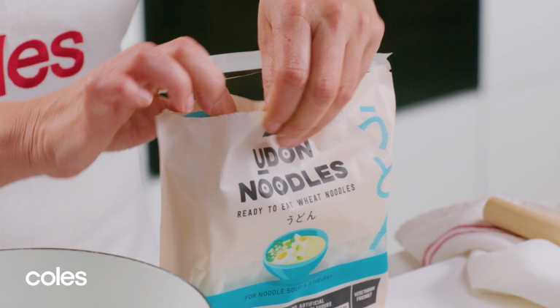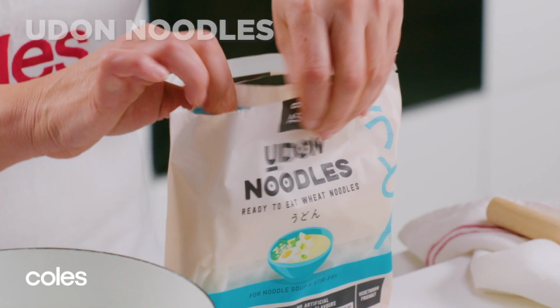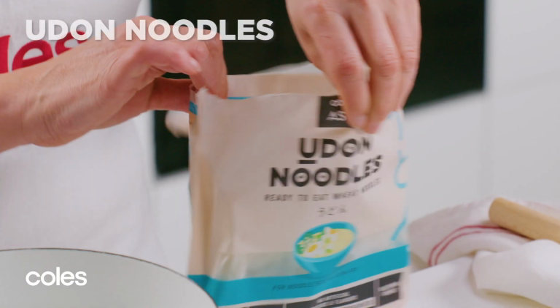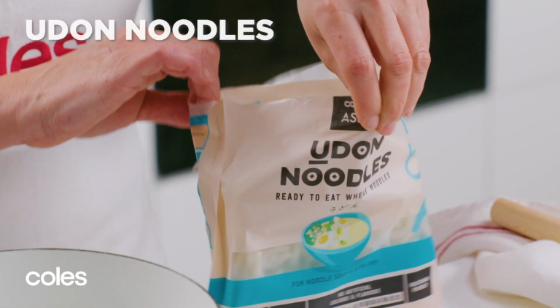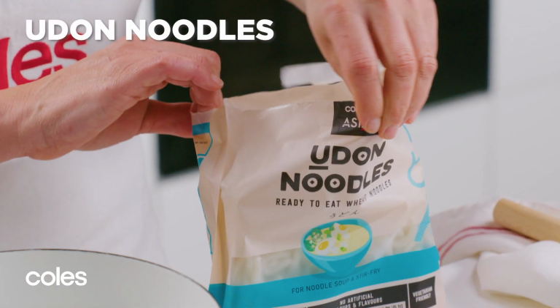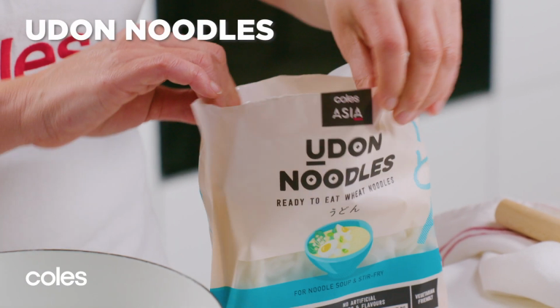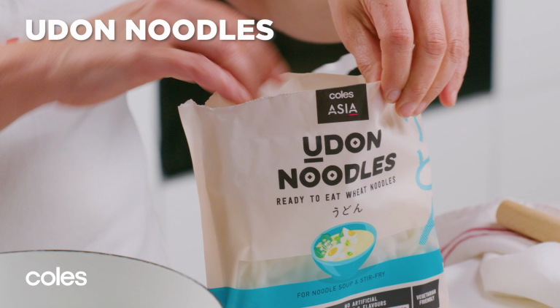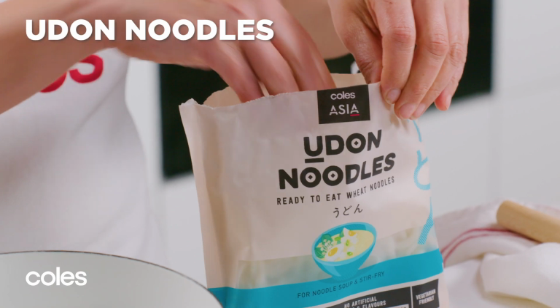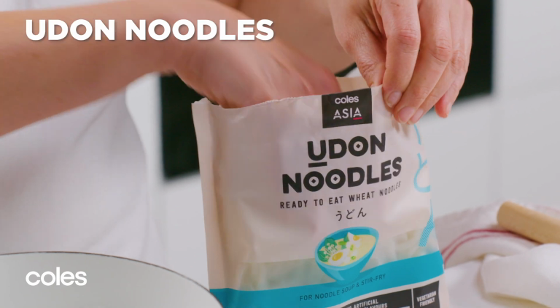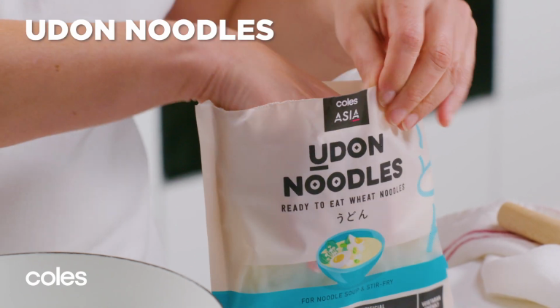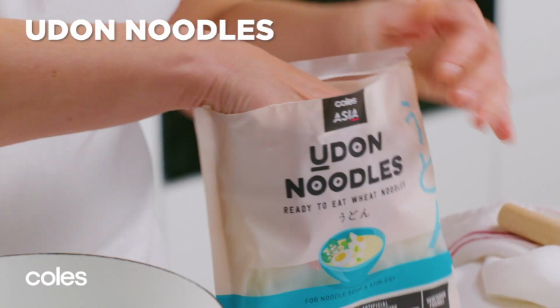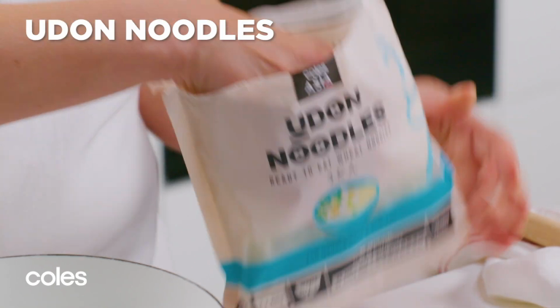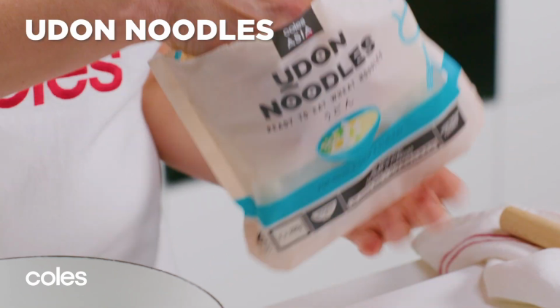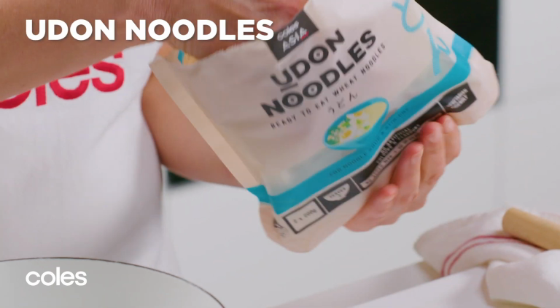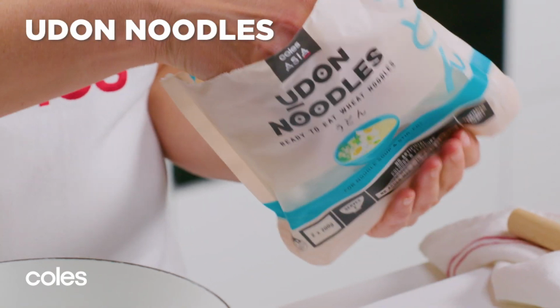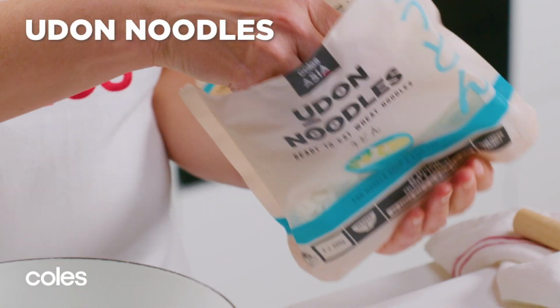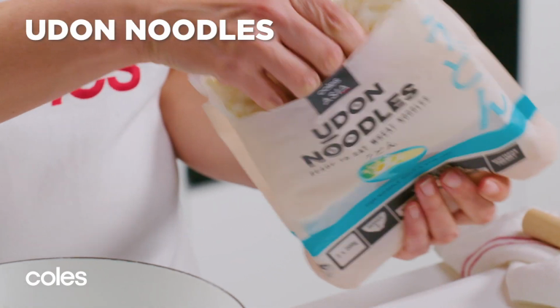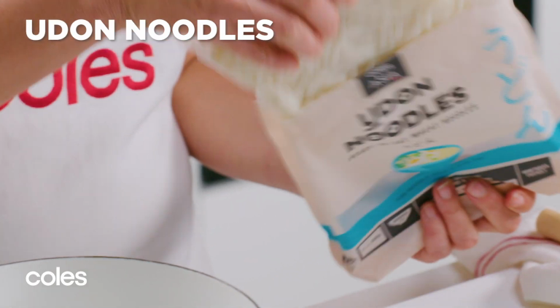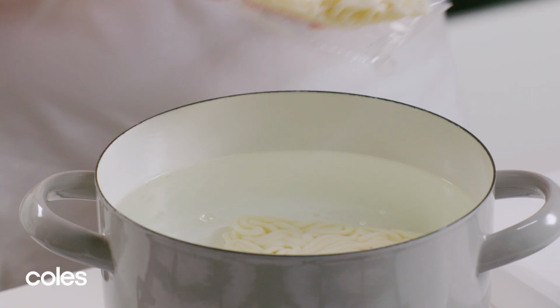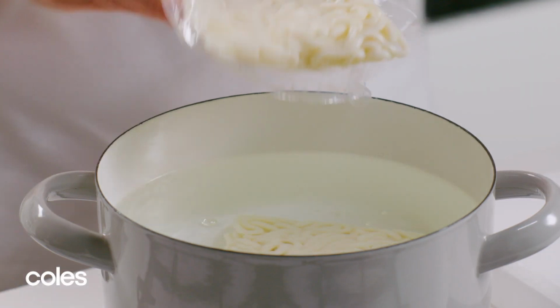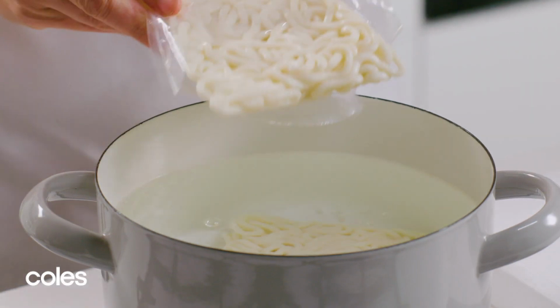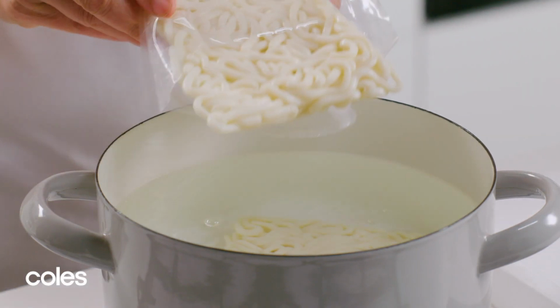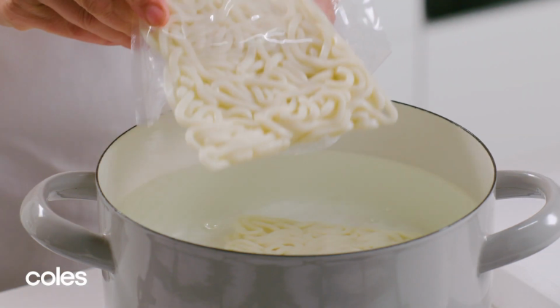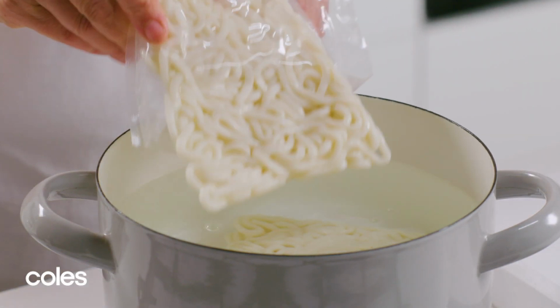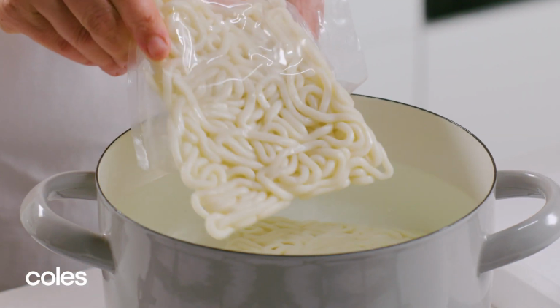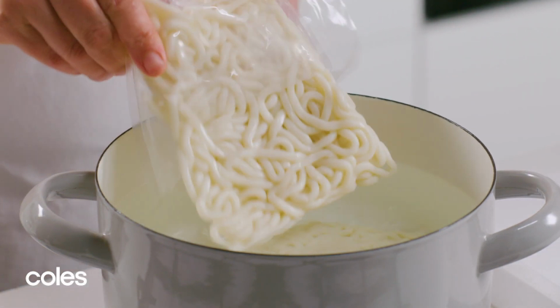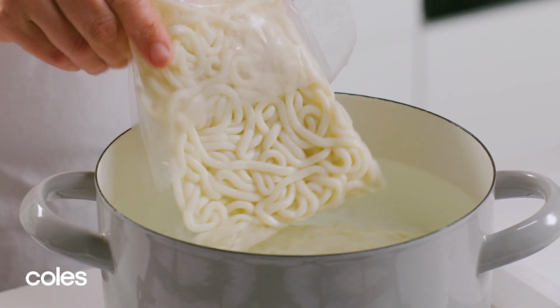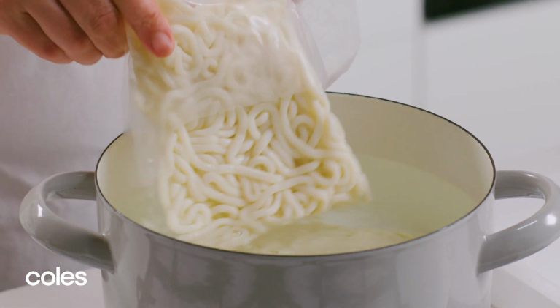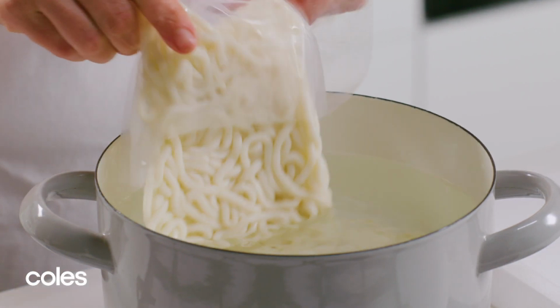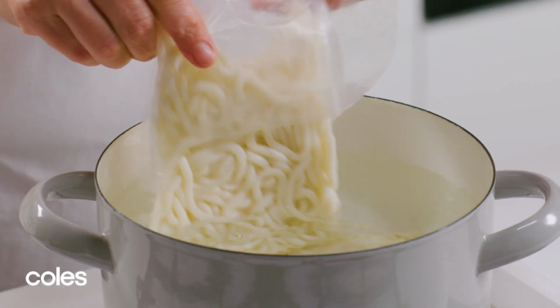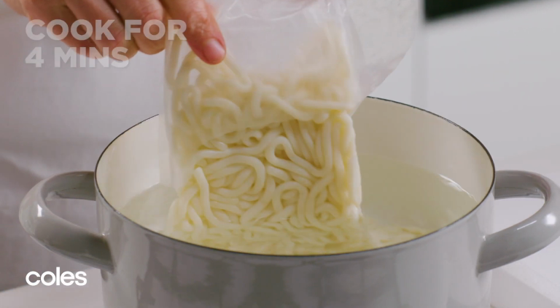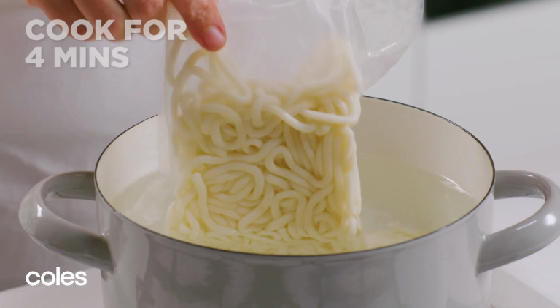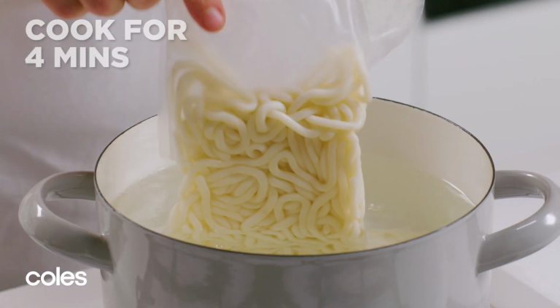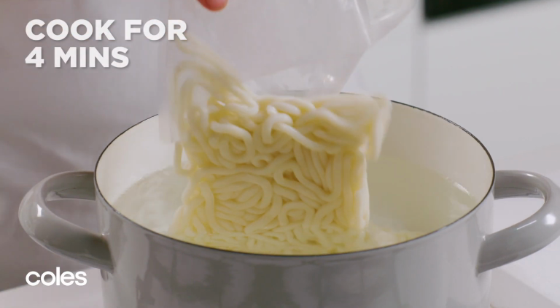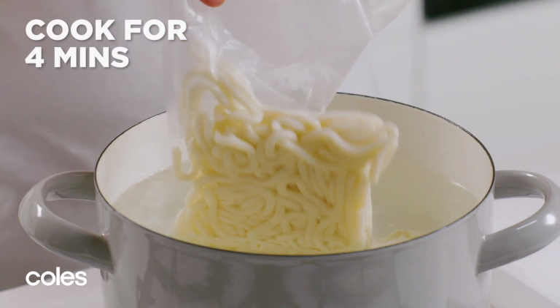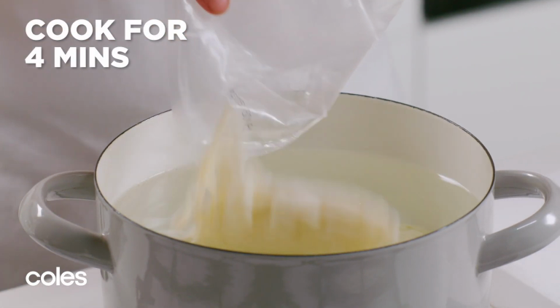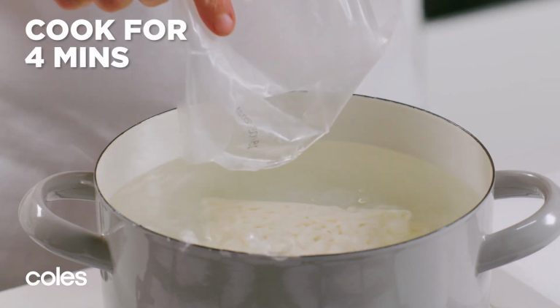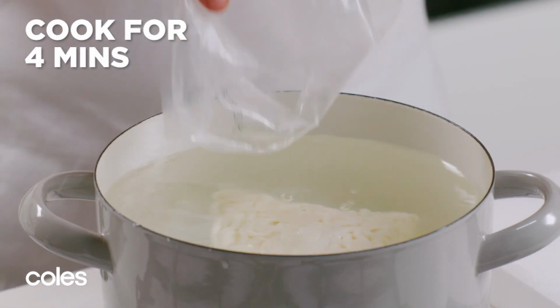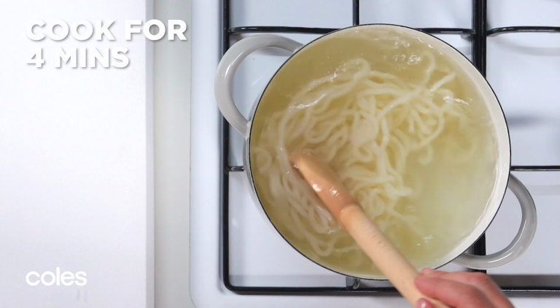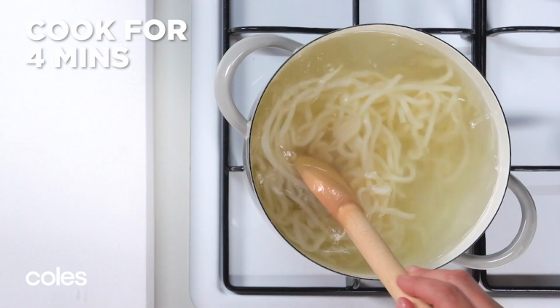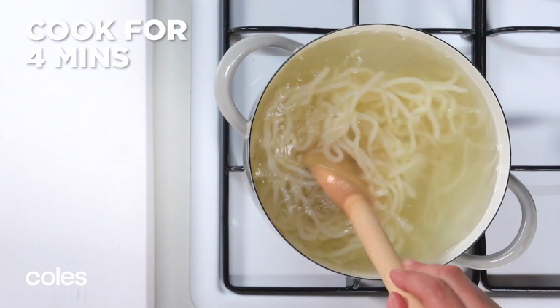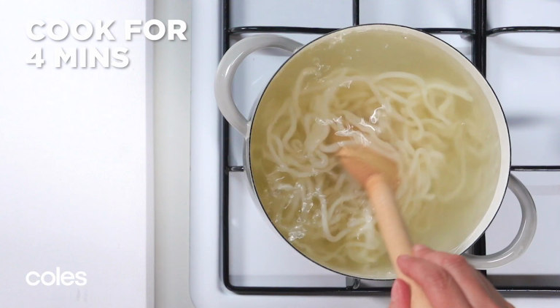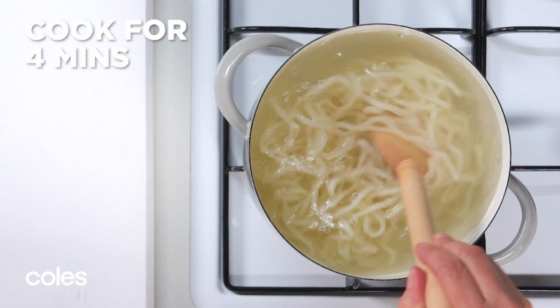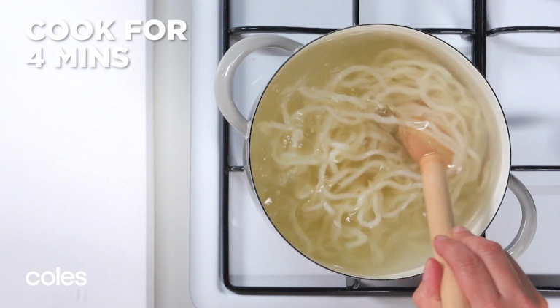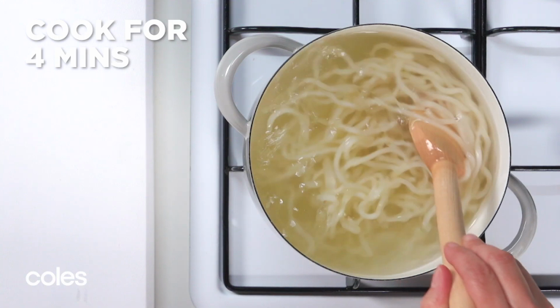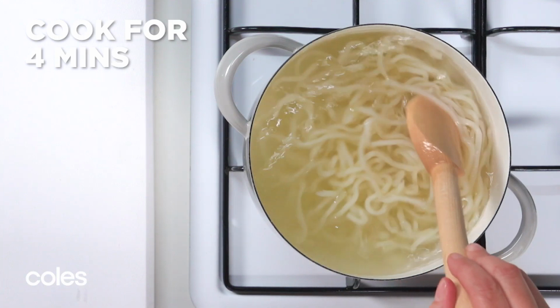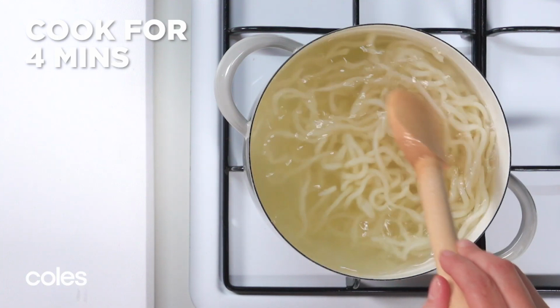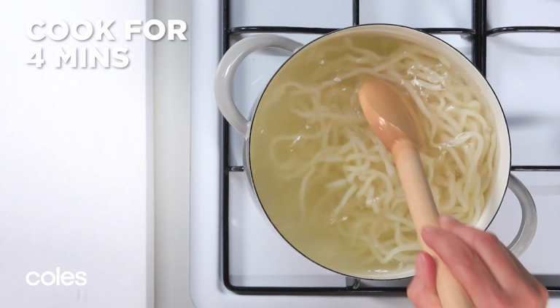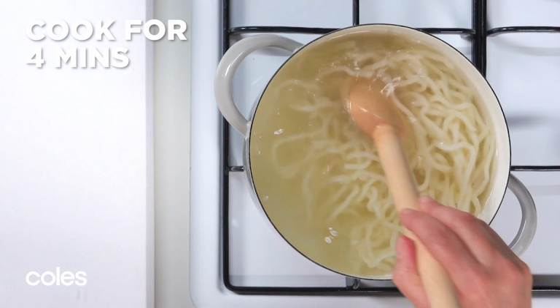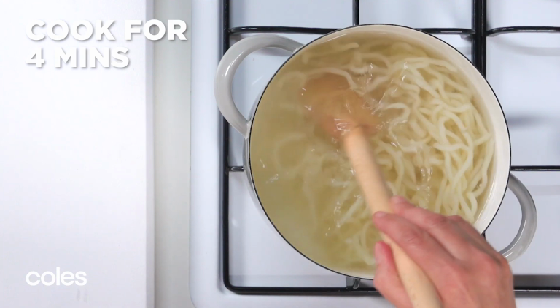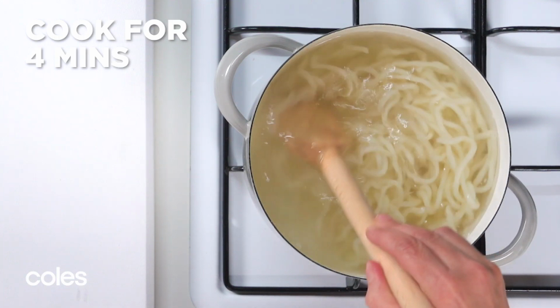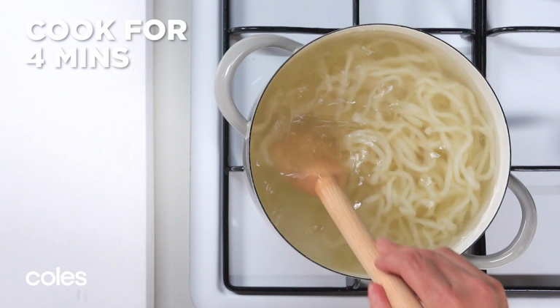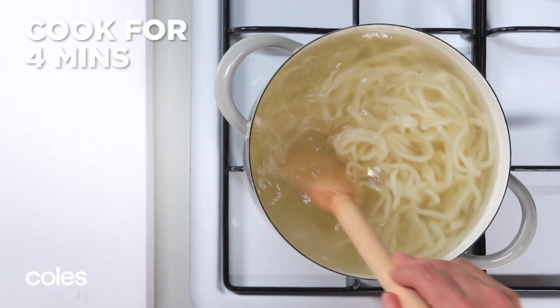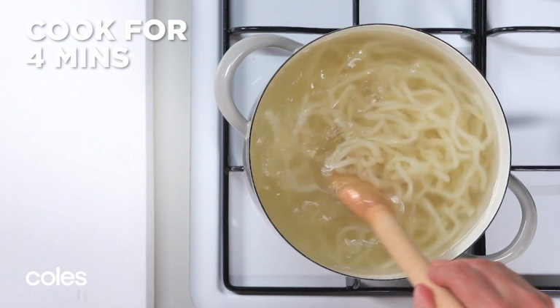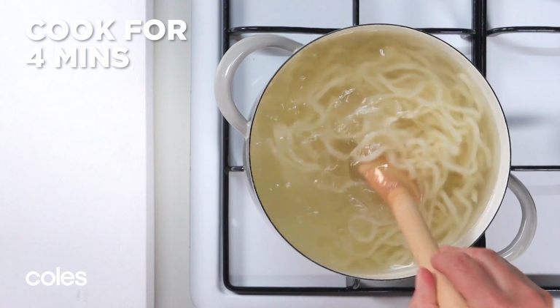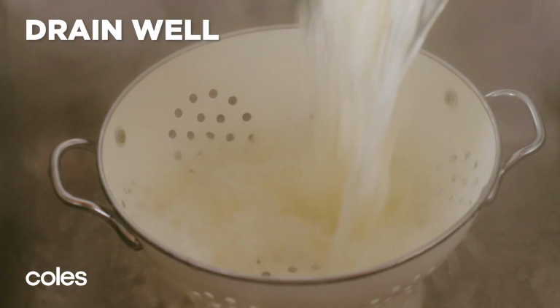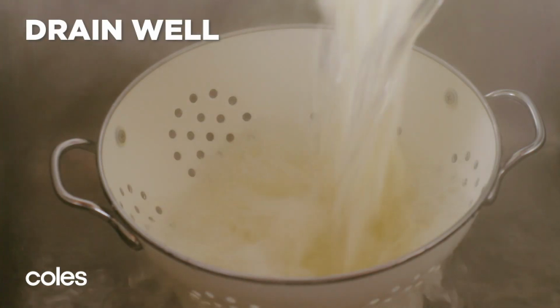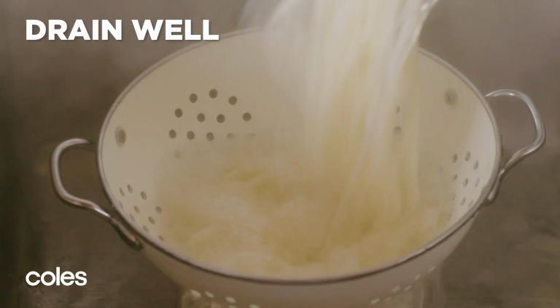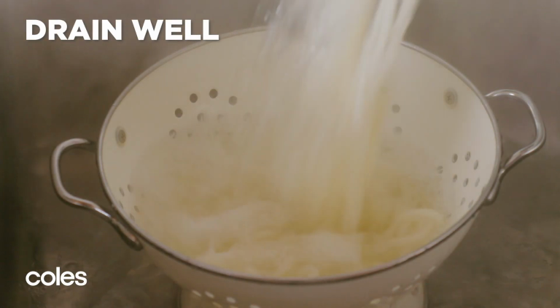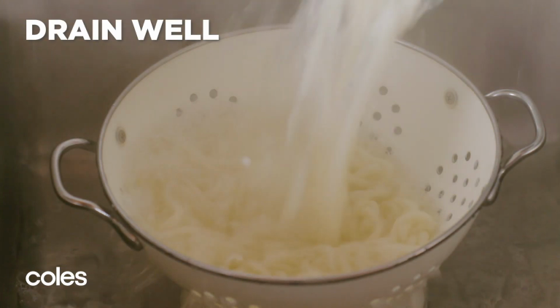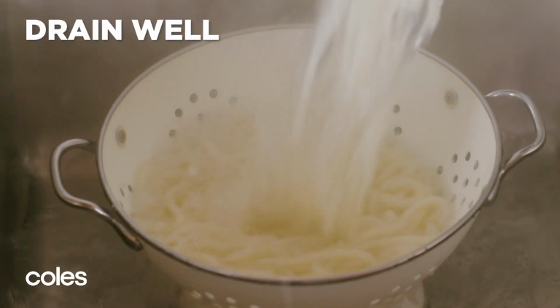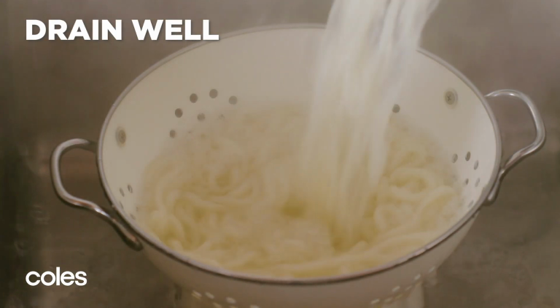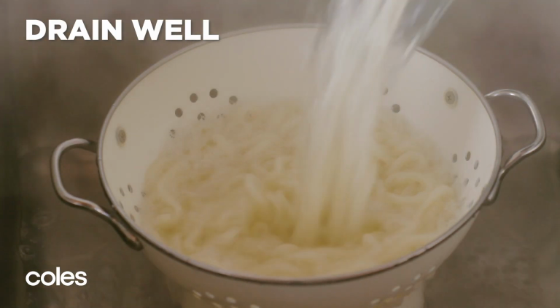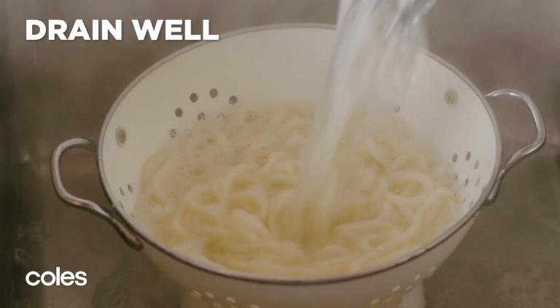Start by cooking the udon noodles in a large saucepan of boiling water for about 4 minutes or until tender. Drain the noodles well.